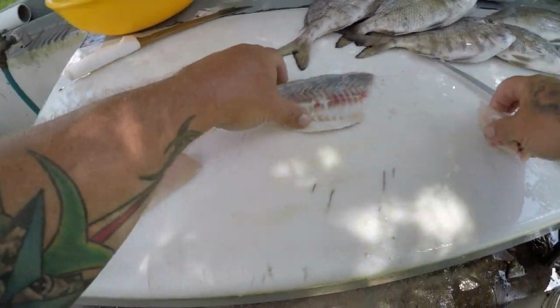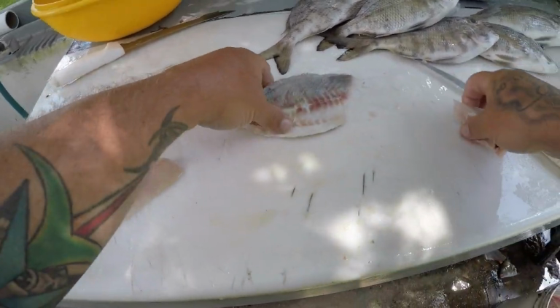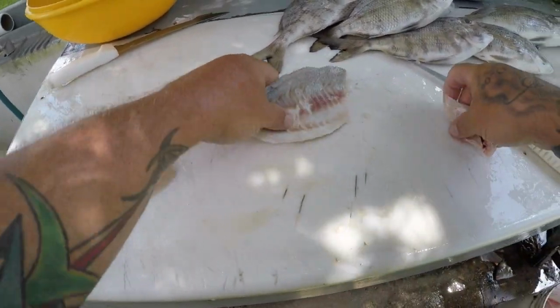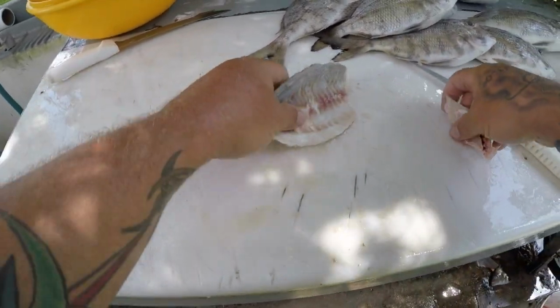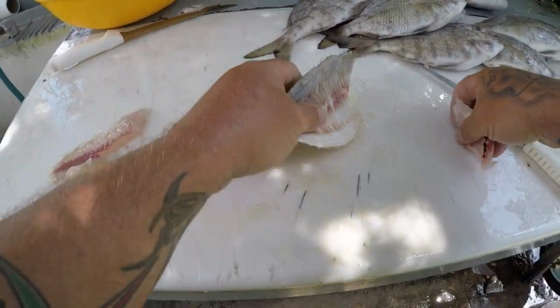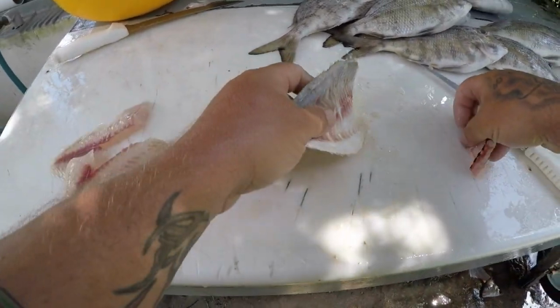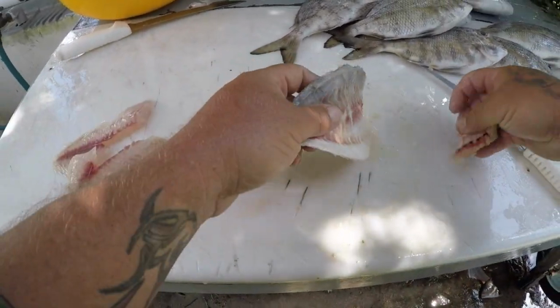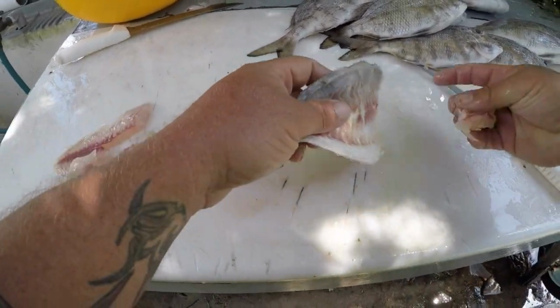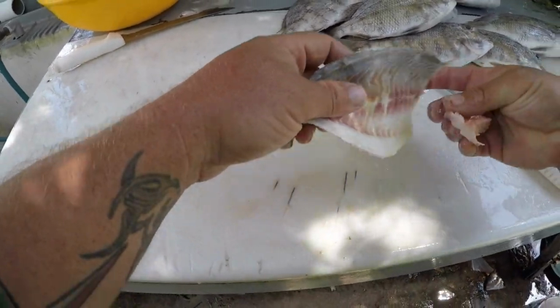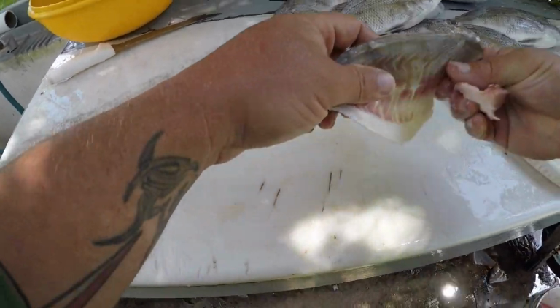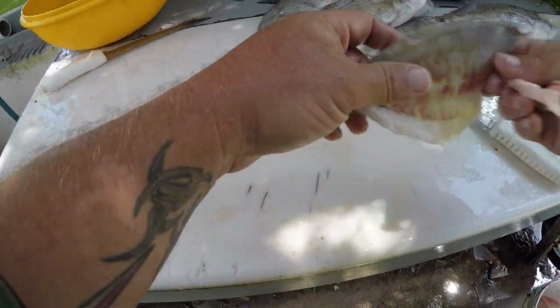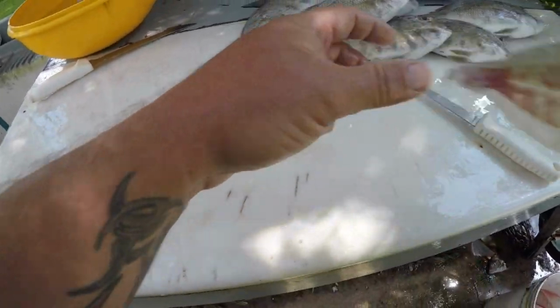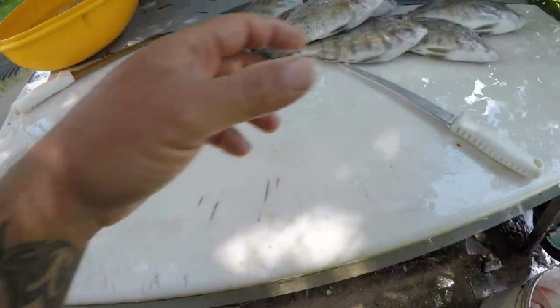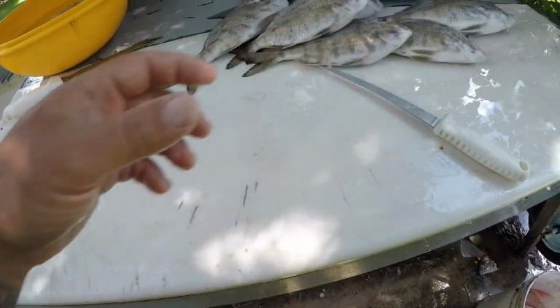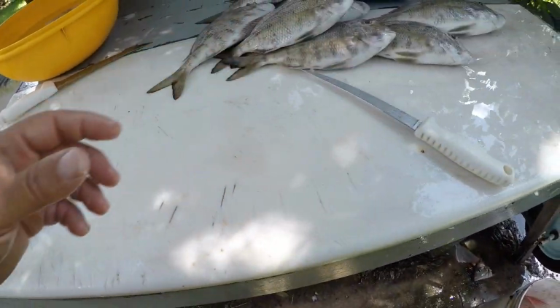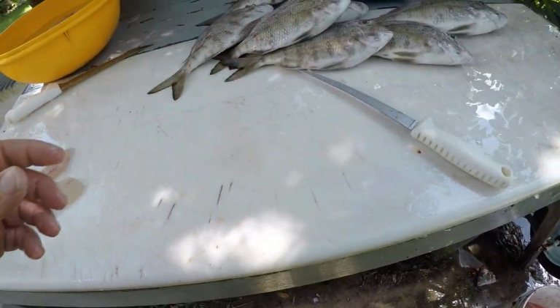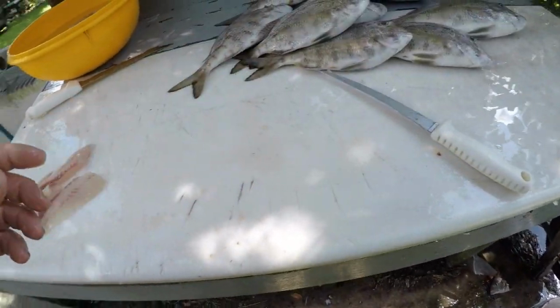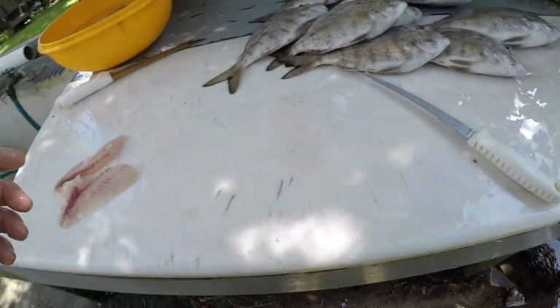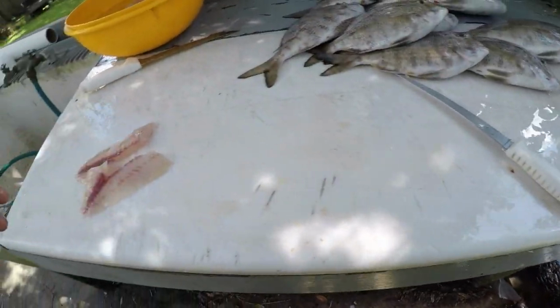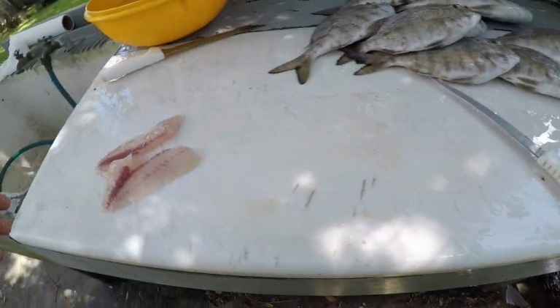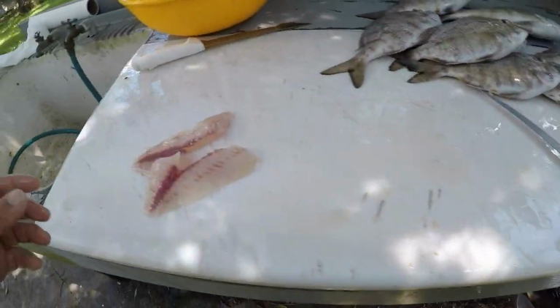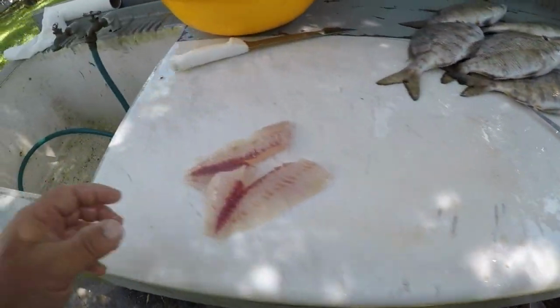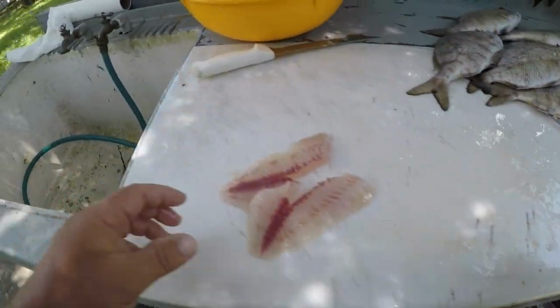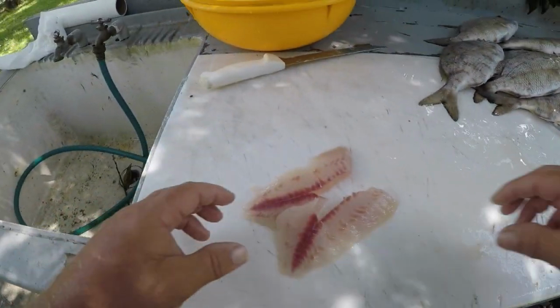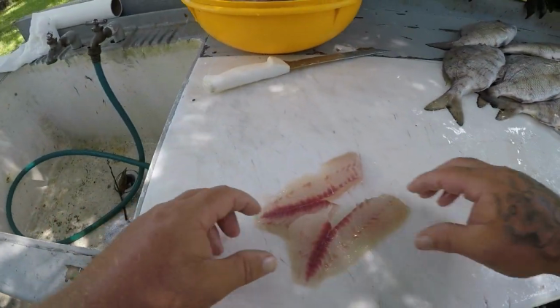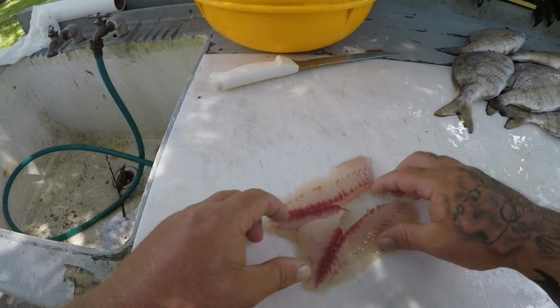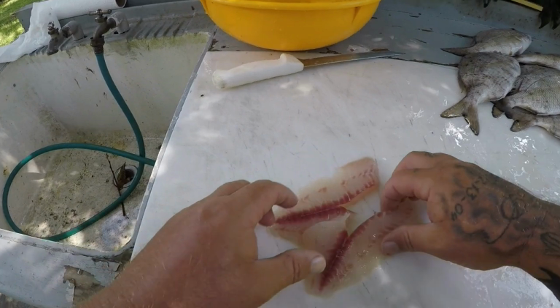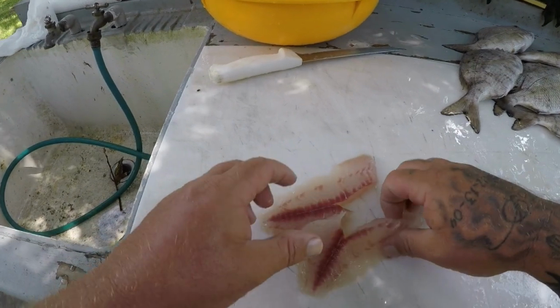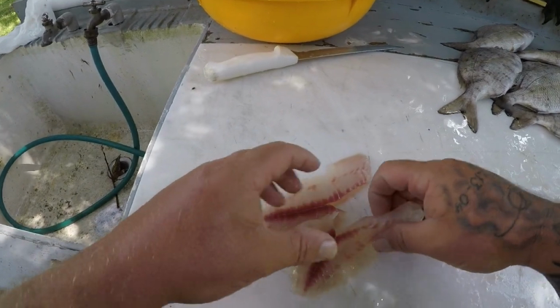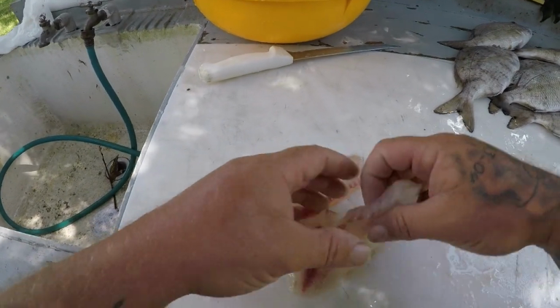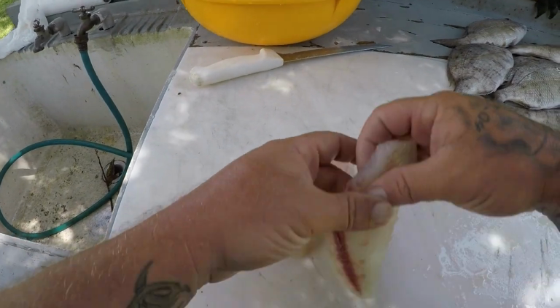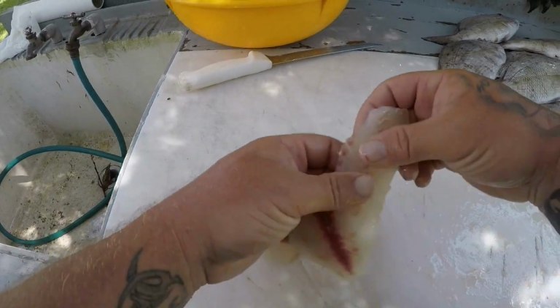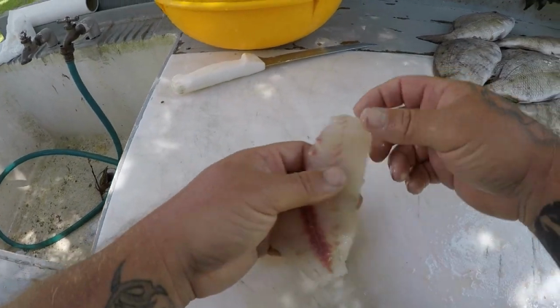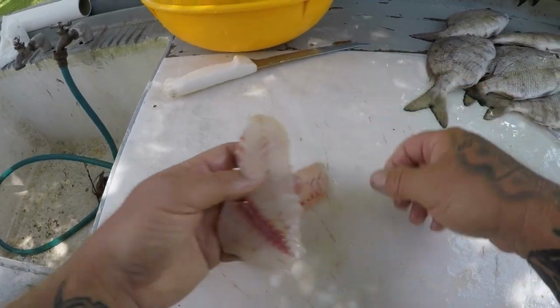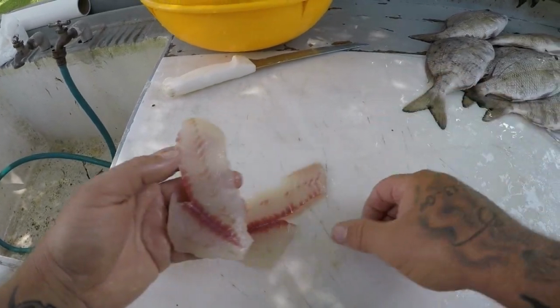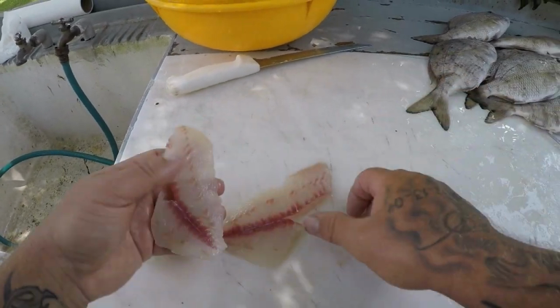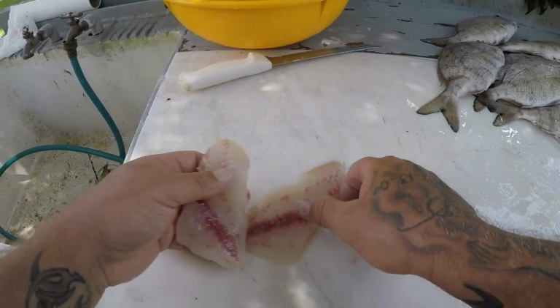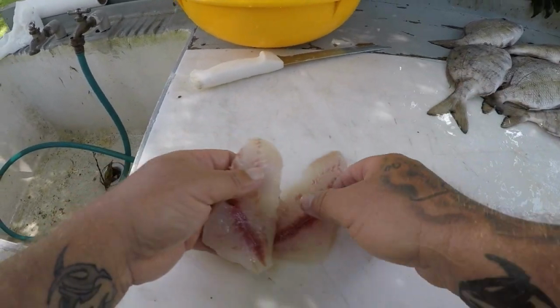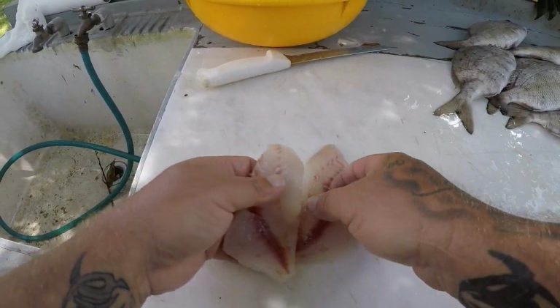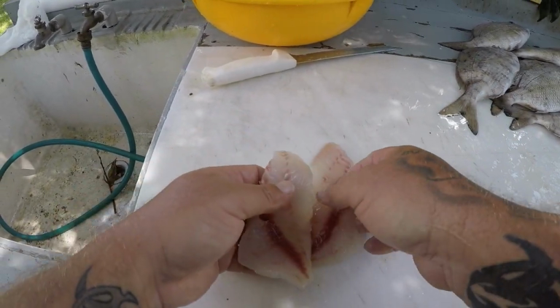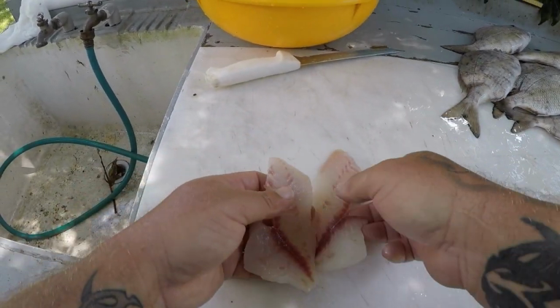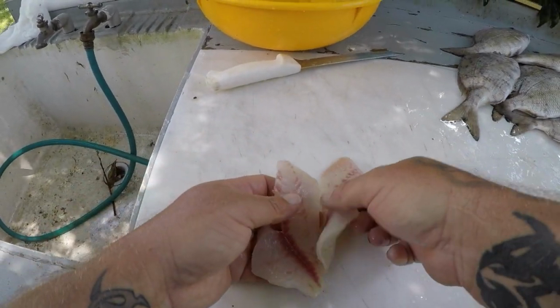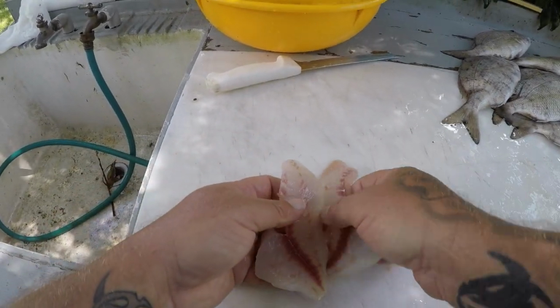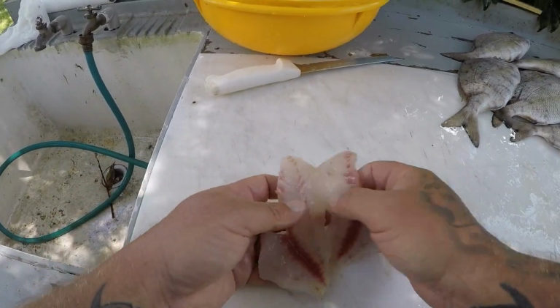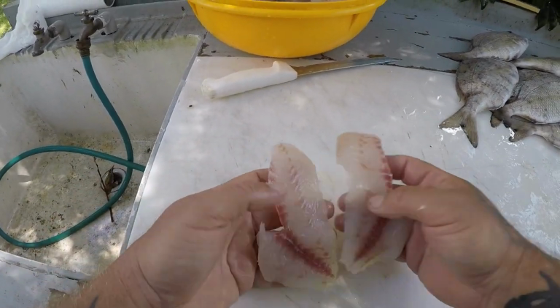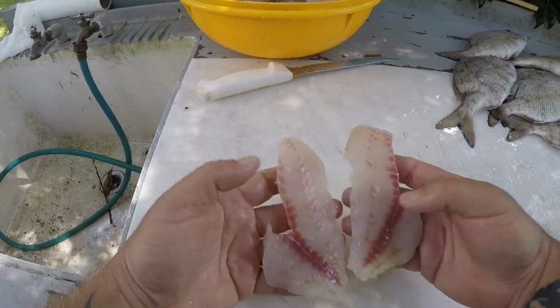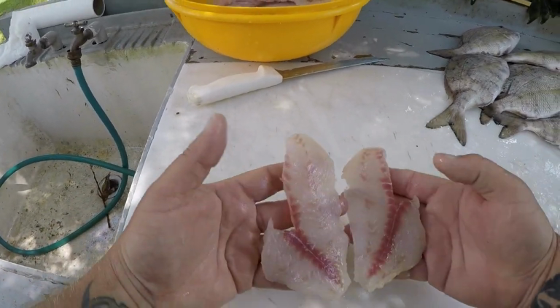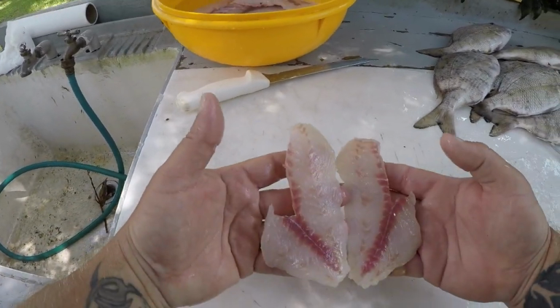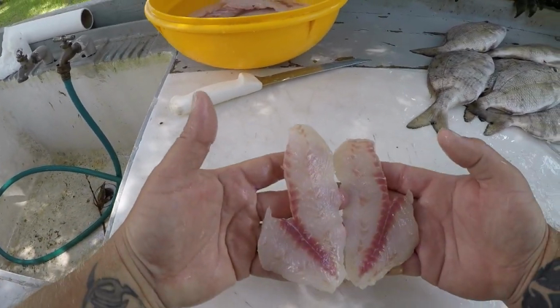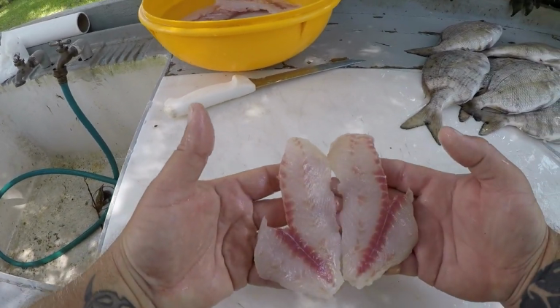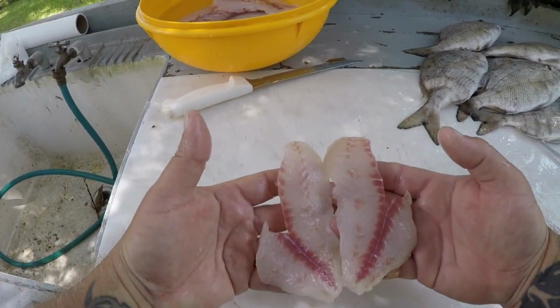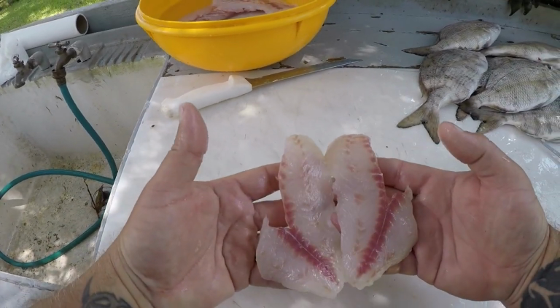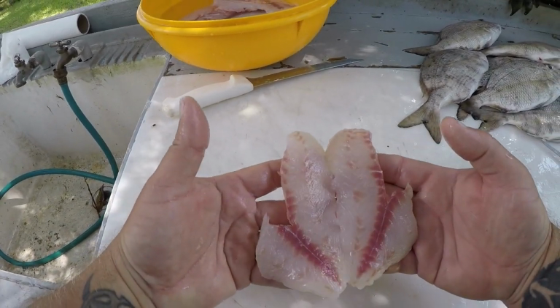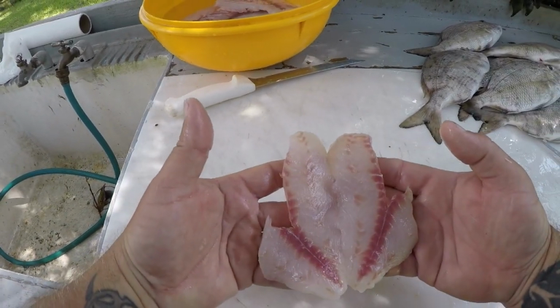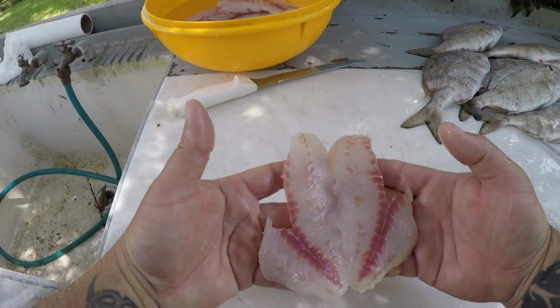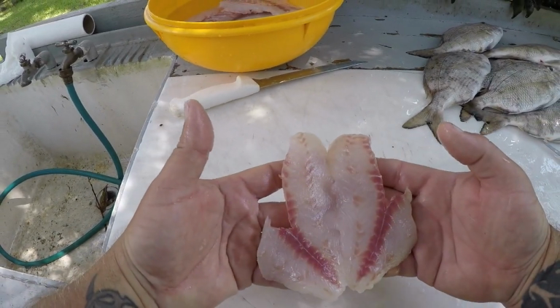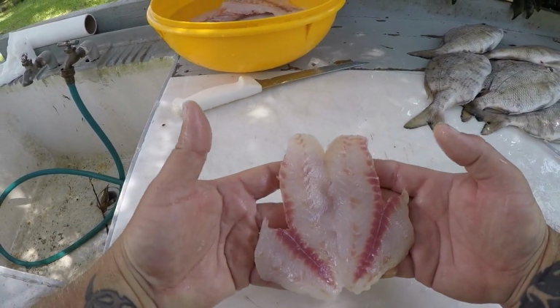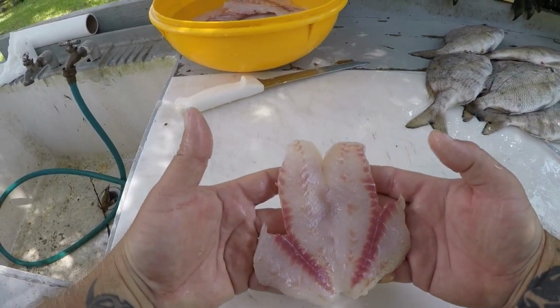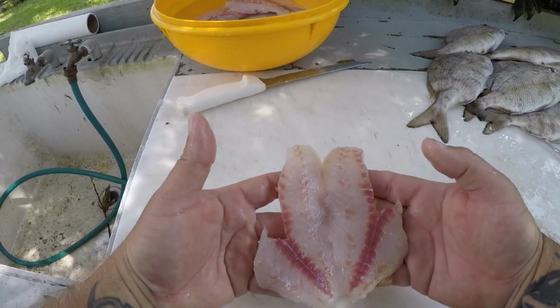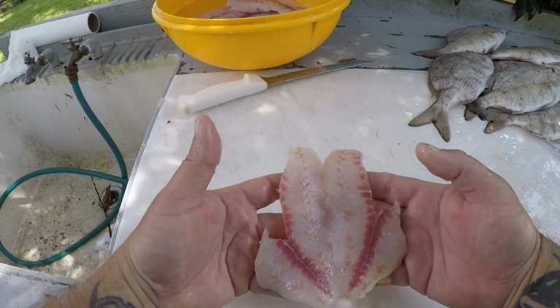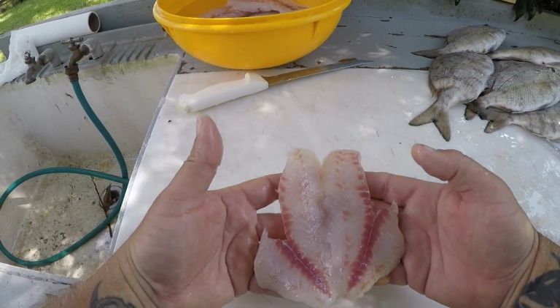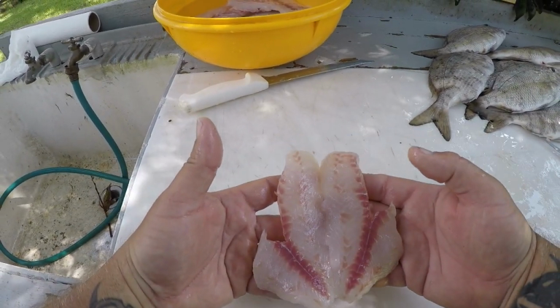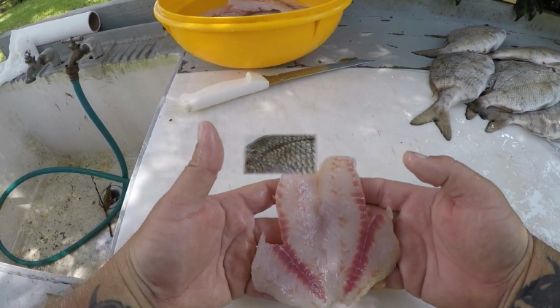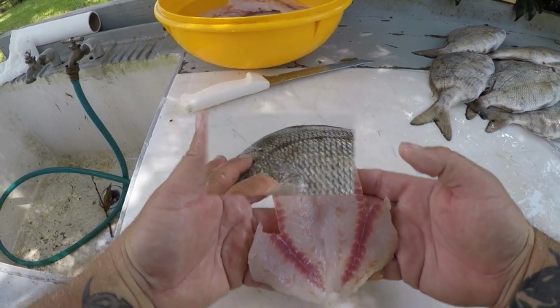My favorite way to eat porgies is just deep fried — they're really good. So here you go guys, got my two scup fillets right here.